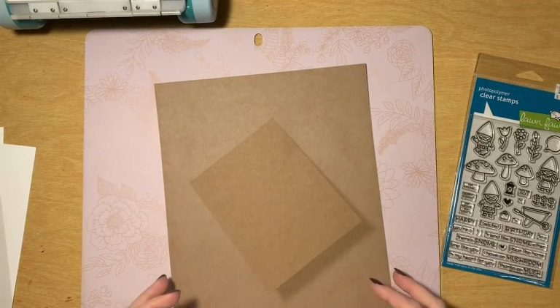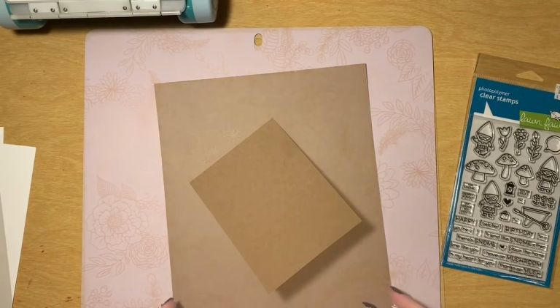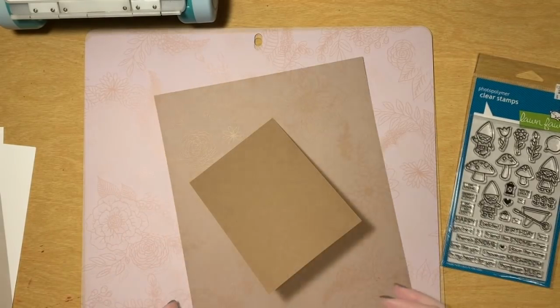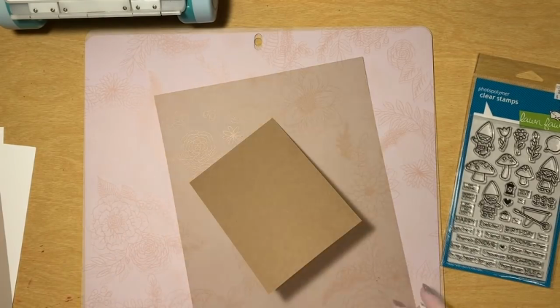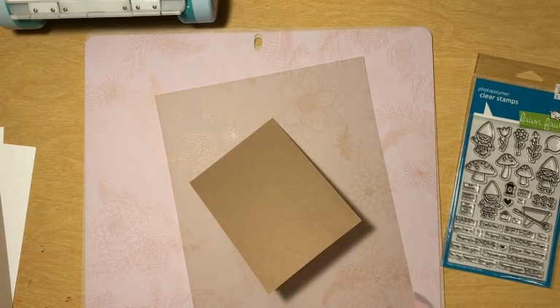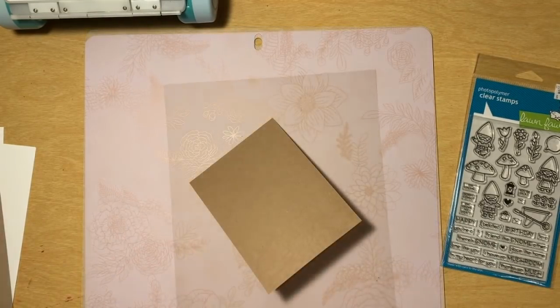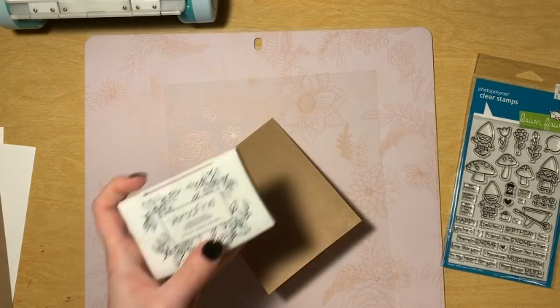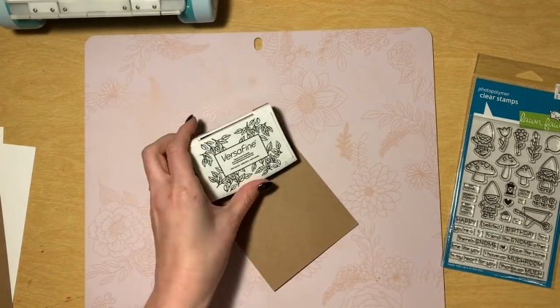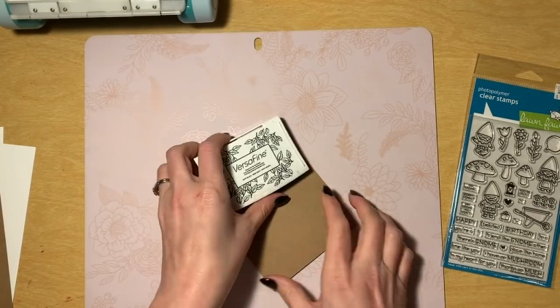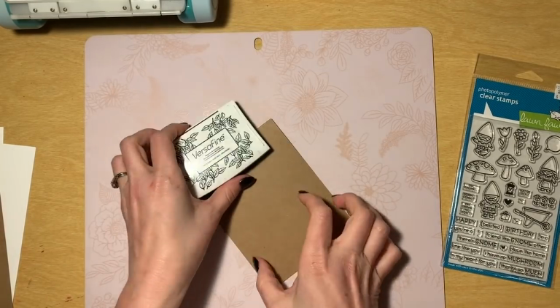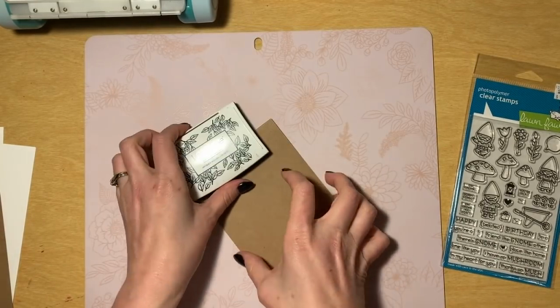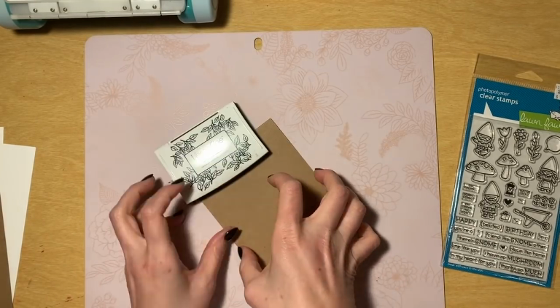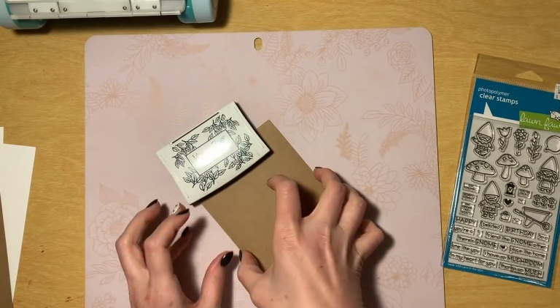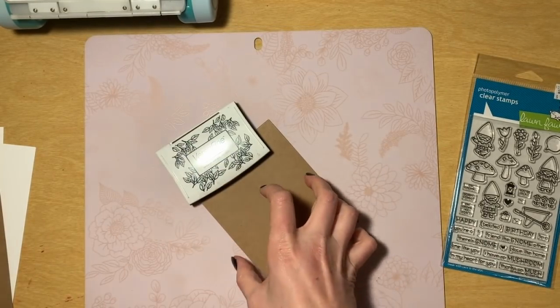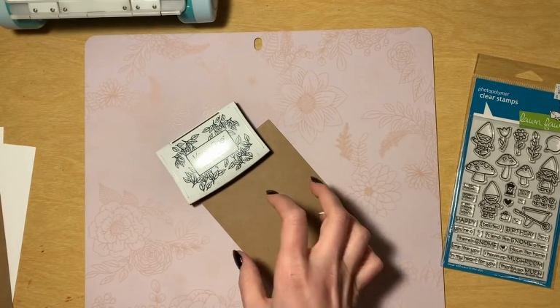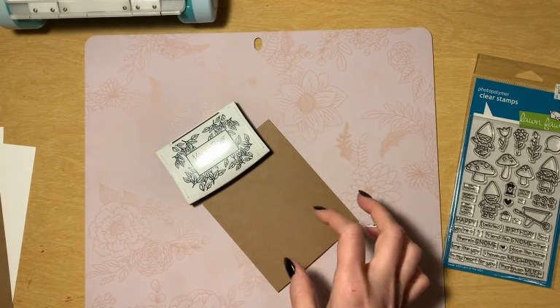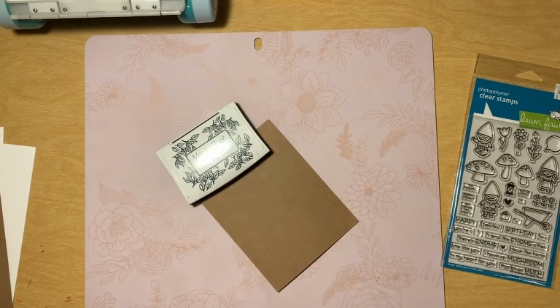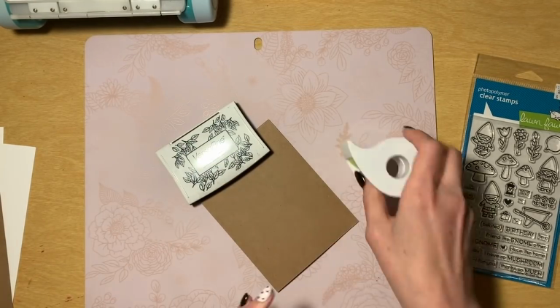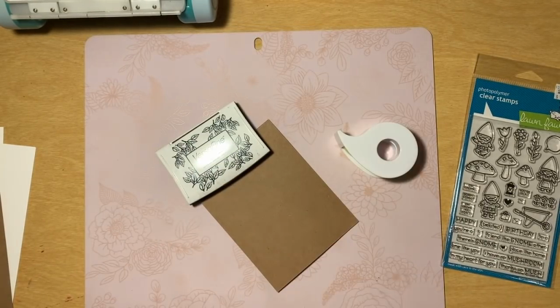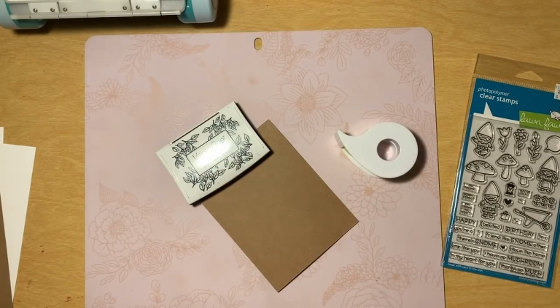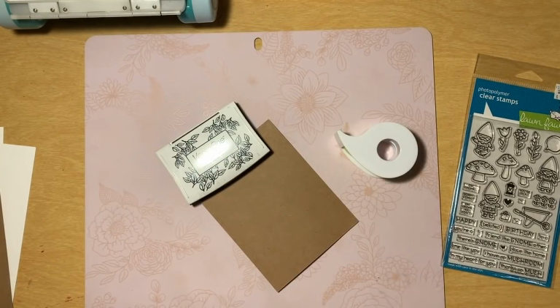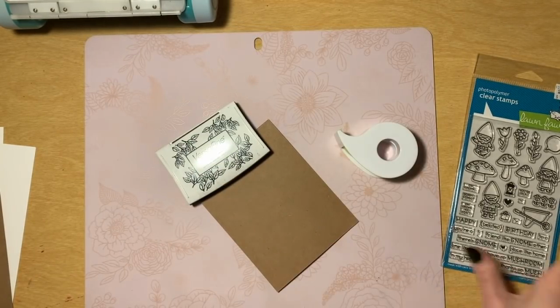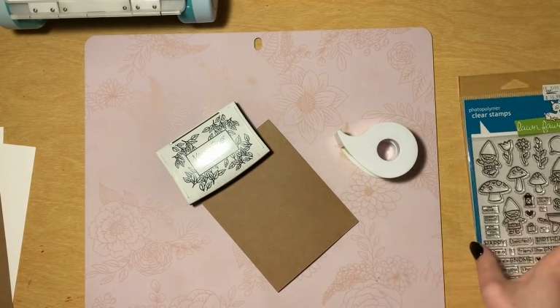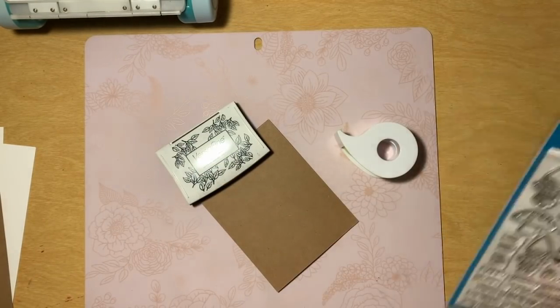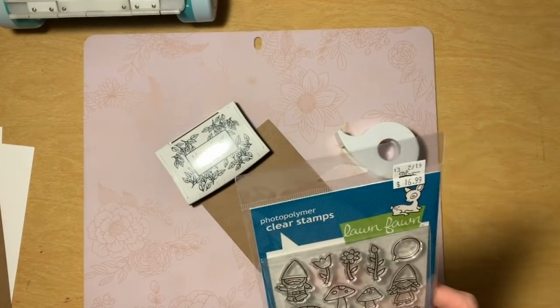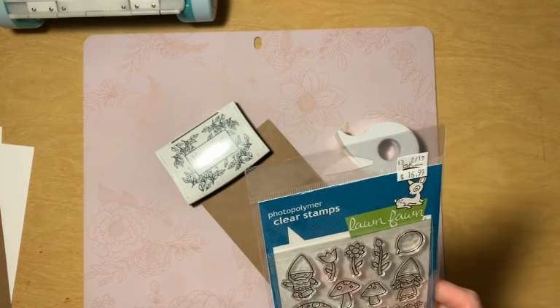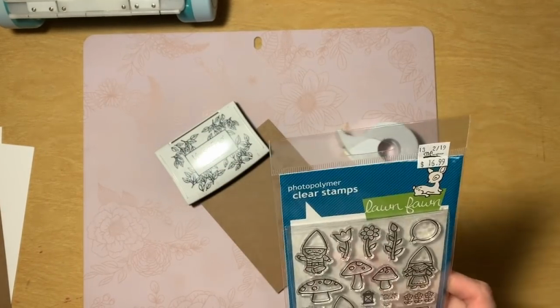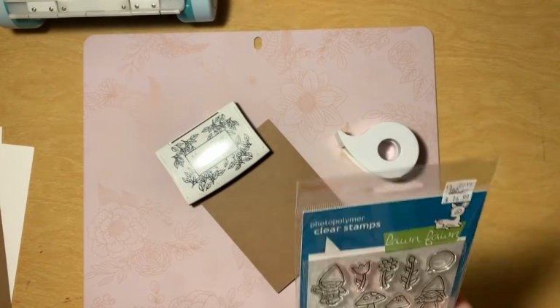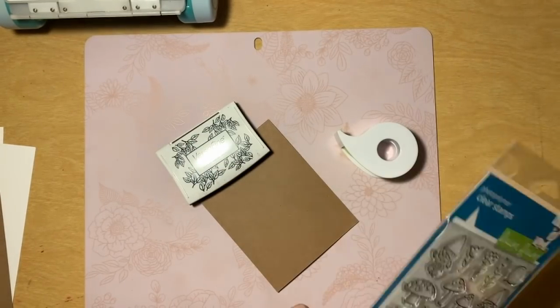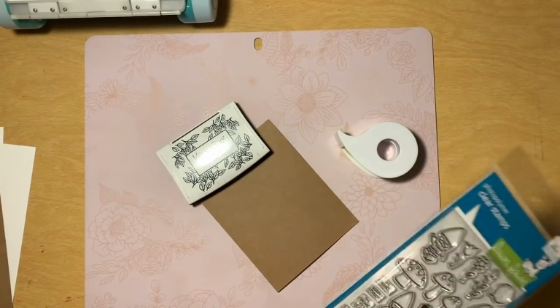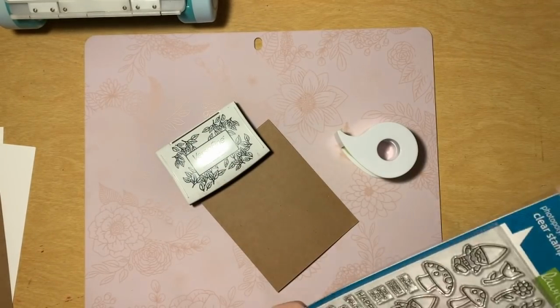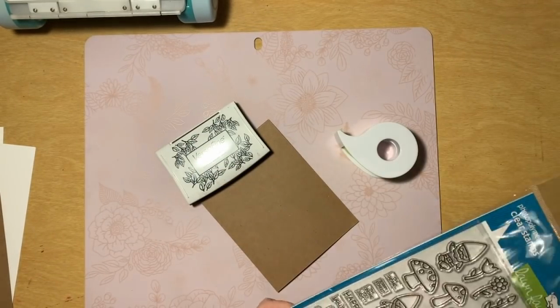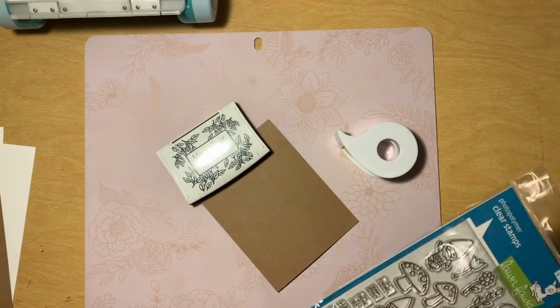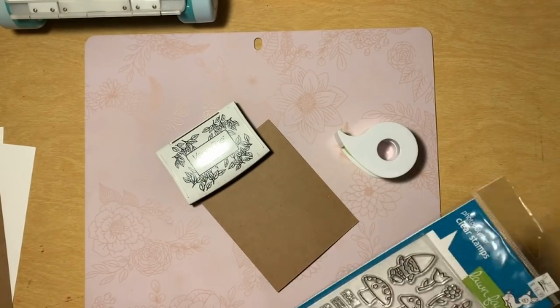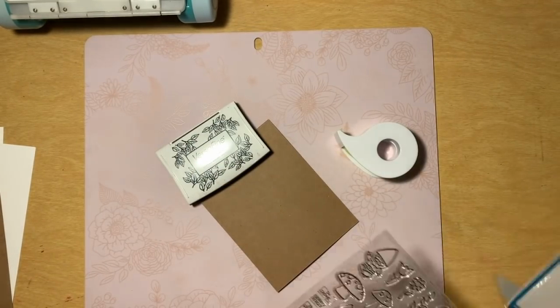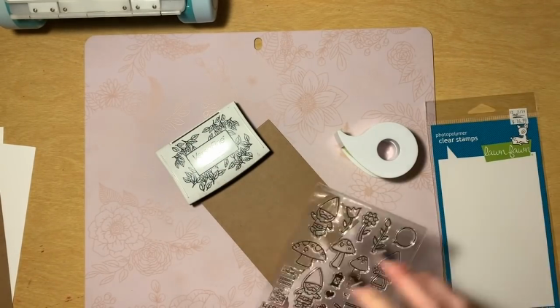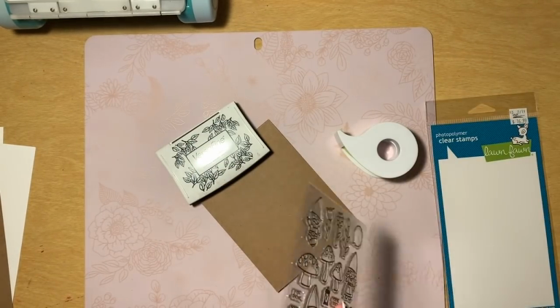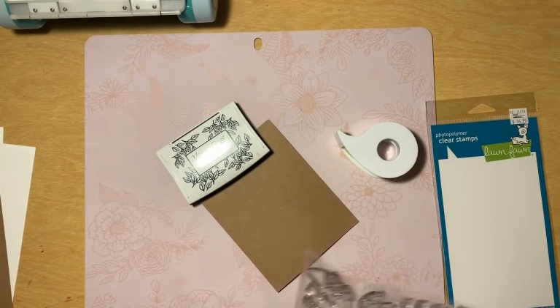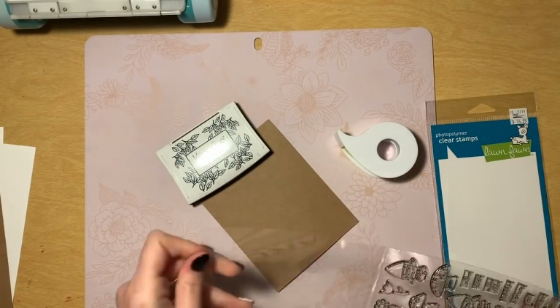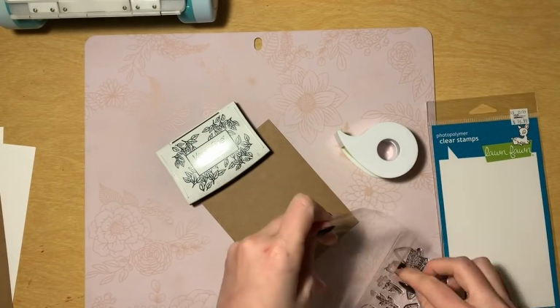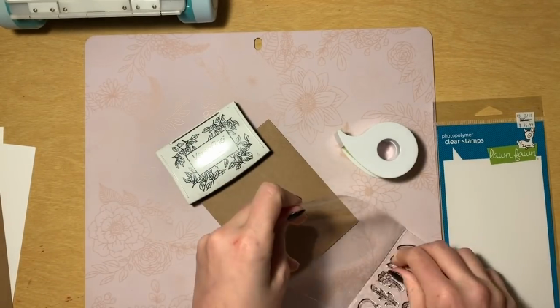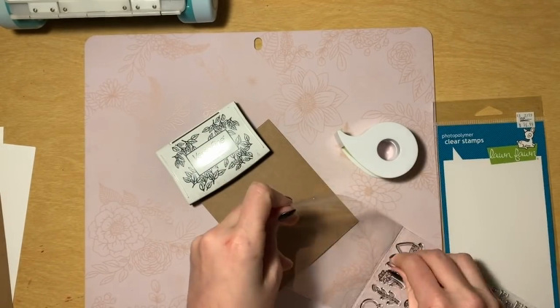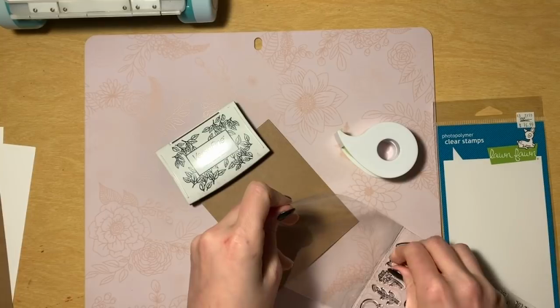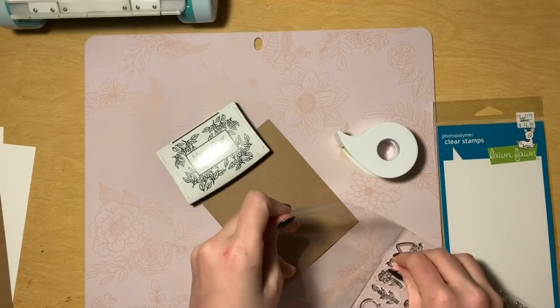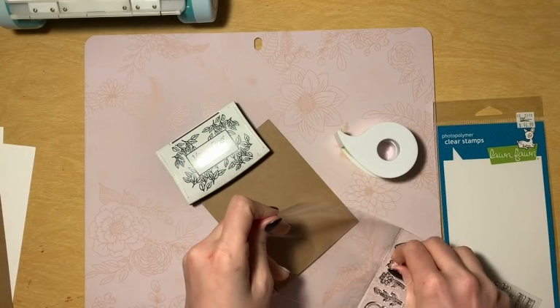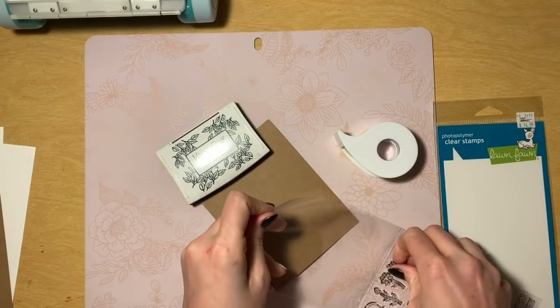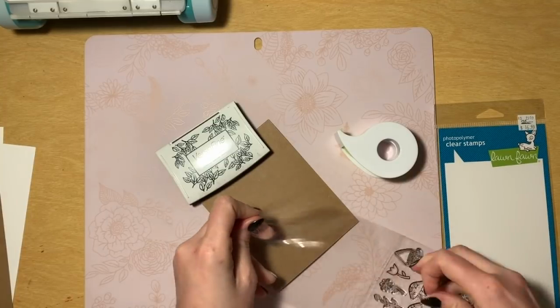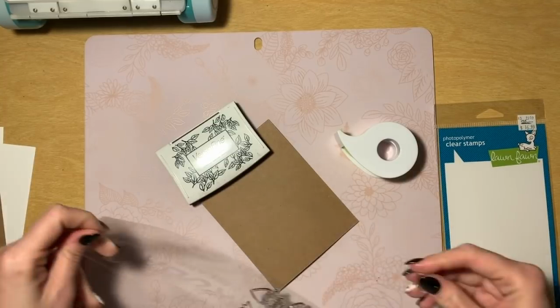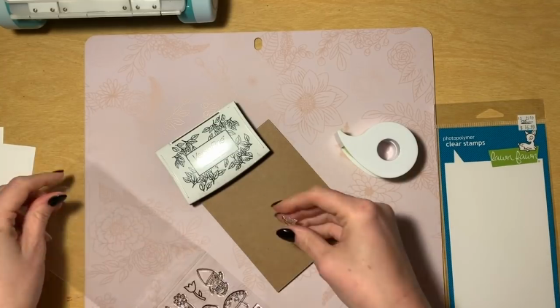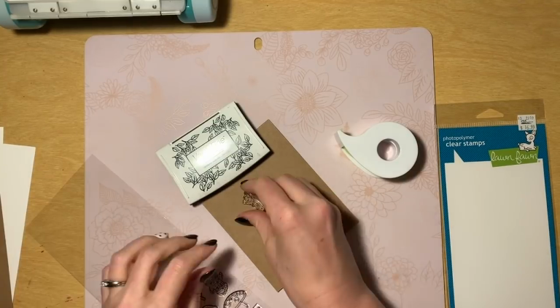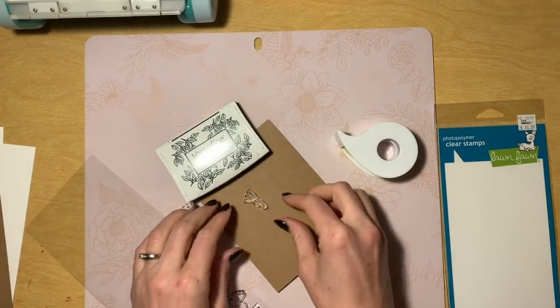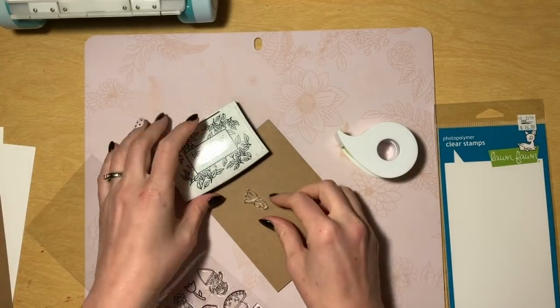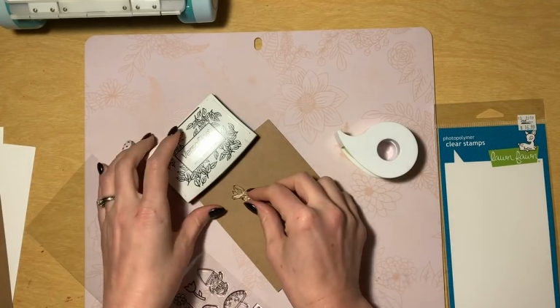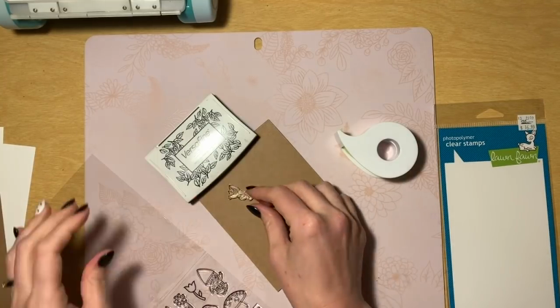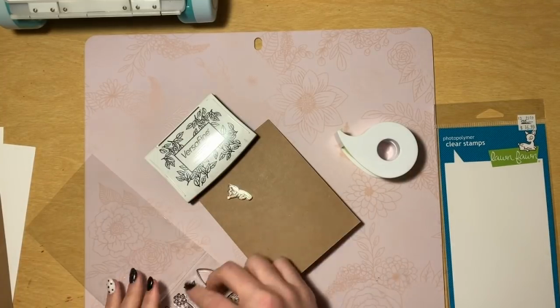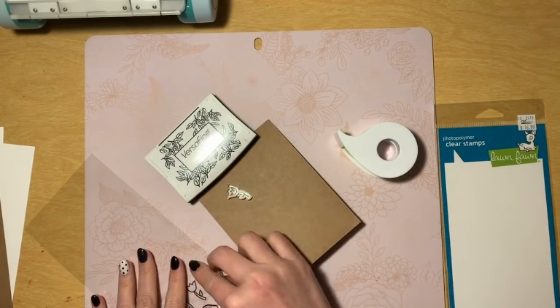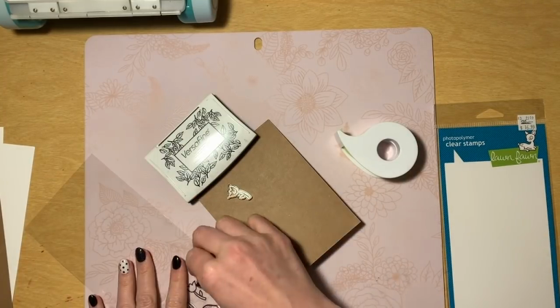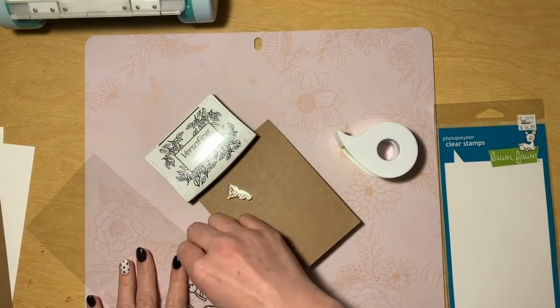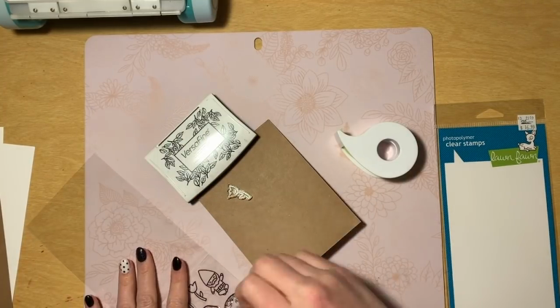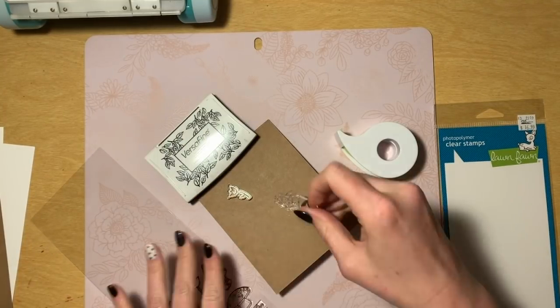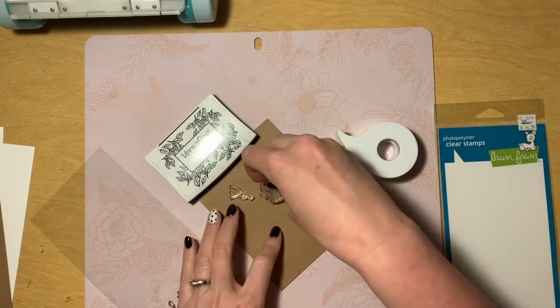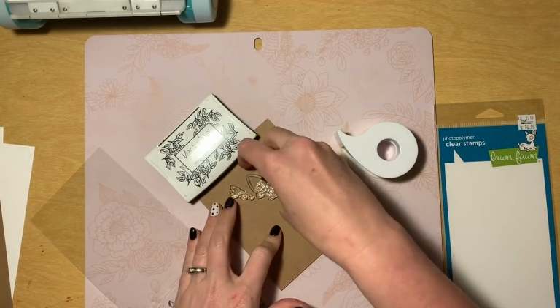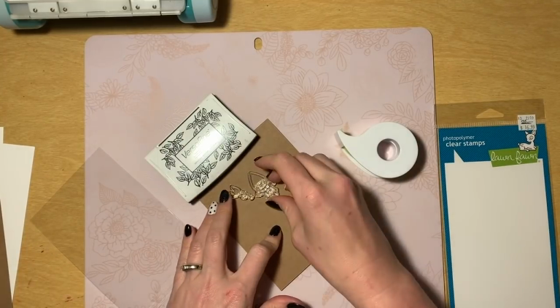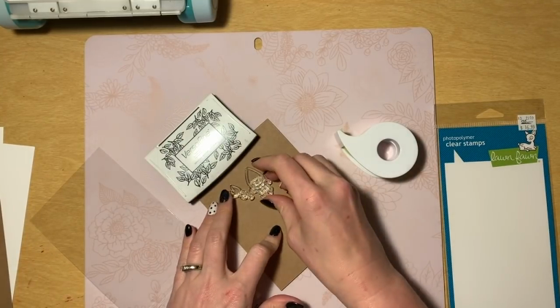I am going to start out here by showing you how I use this Oh Gnome stamp set. Isn't that like the cutest name? Oh Gnome!